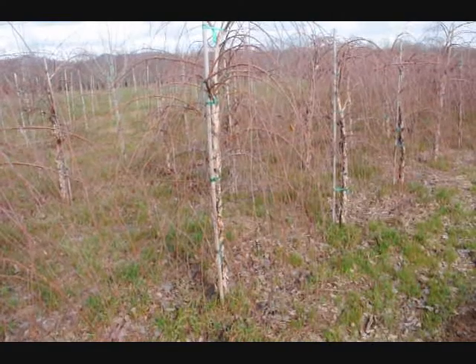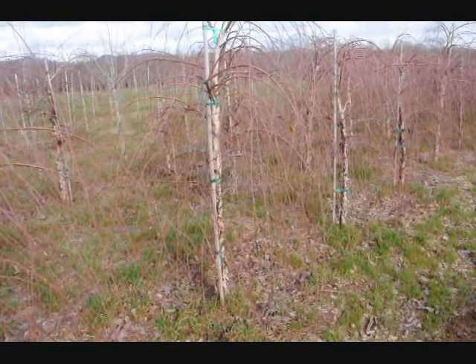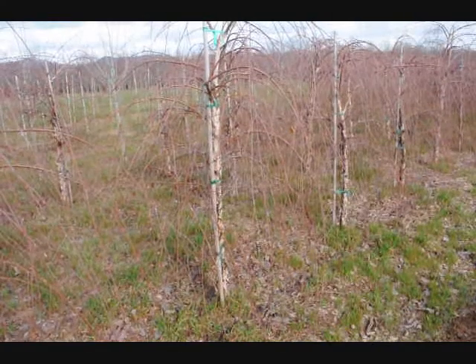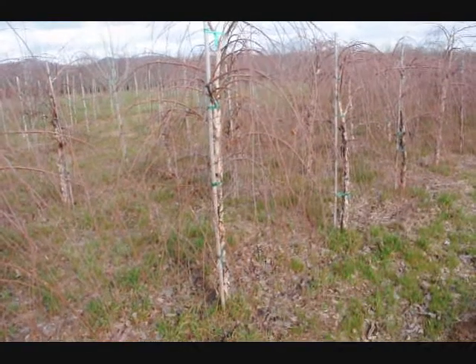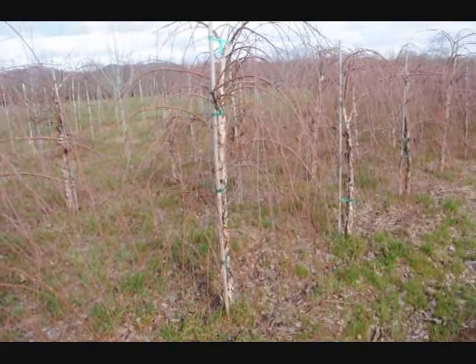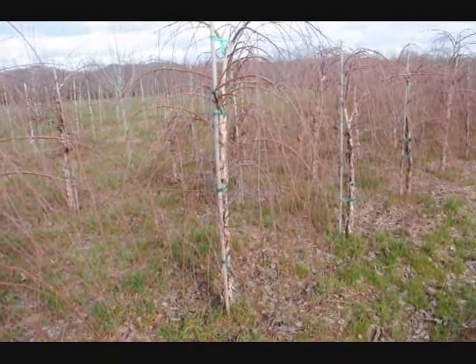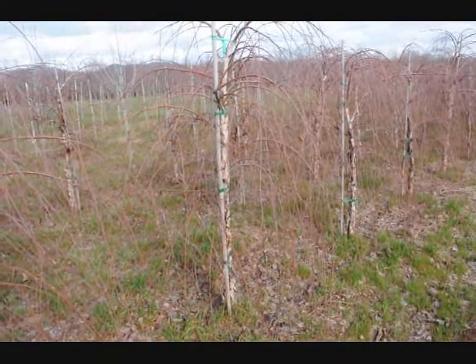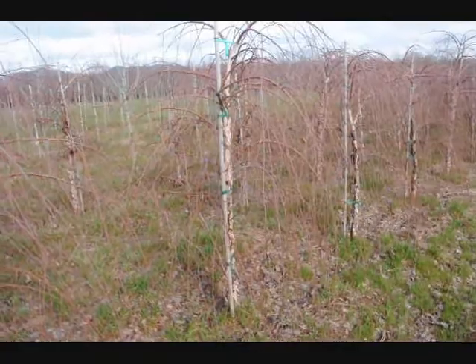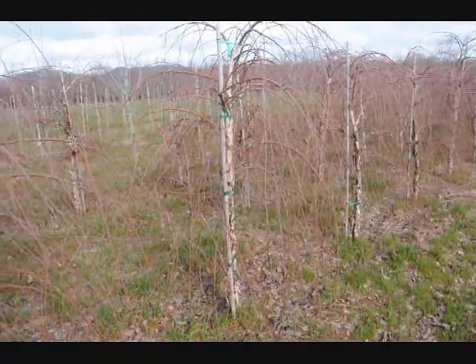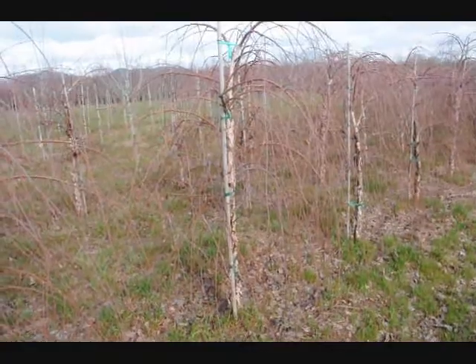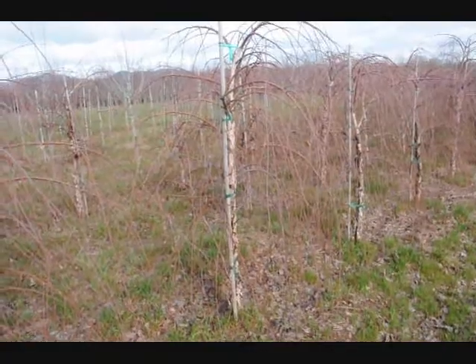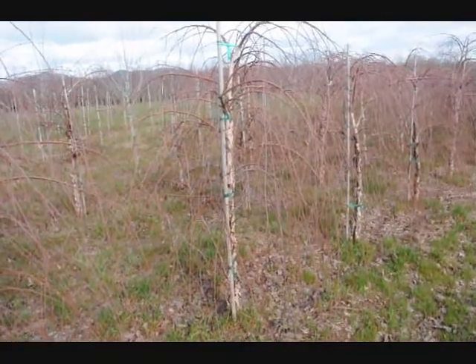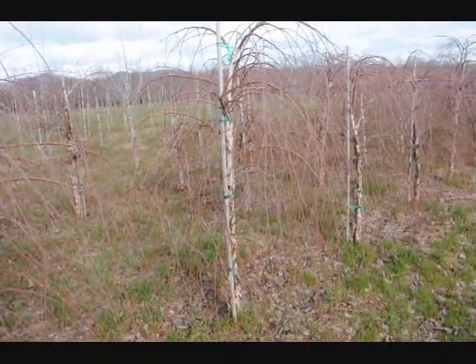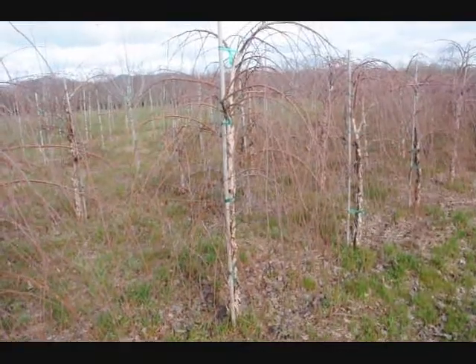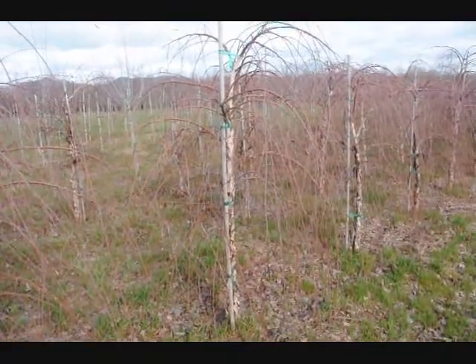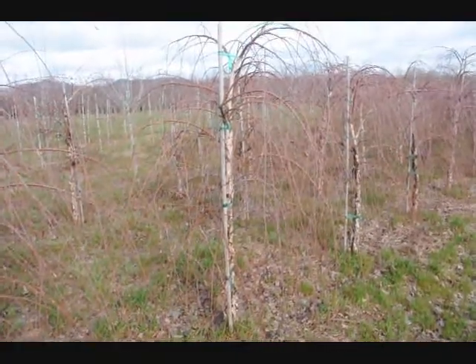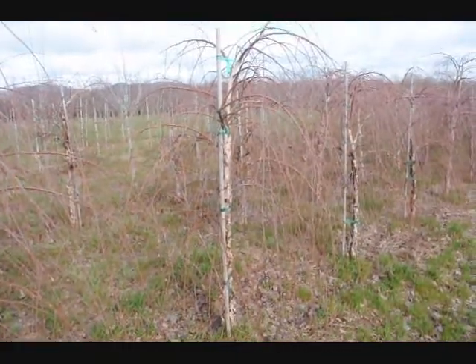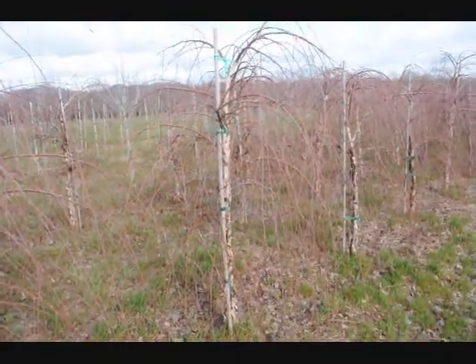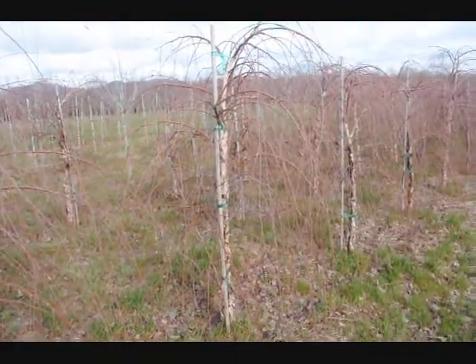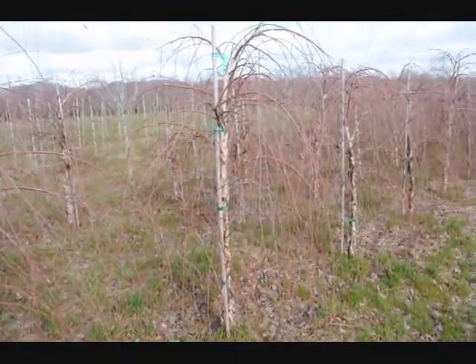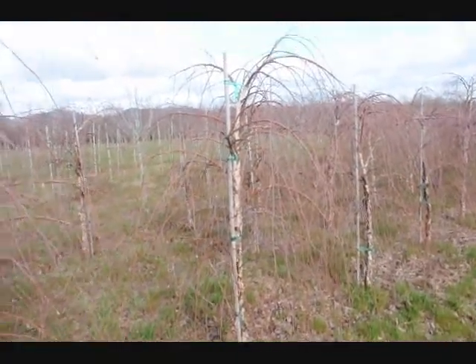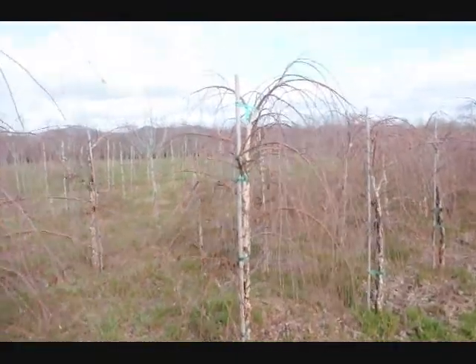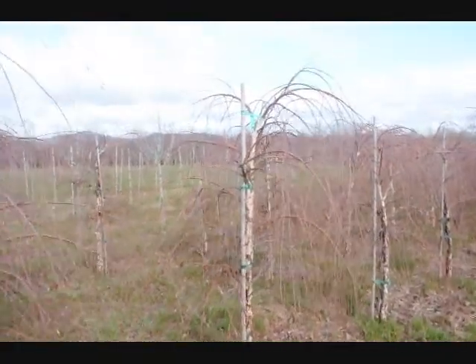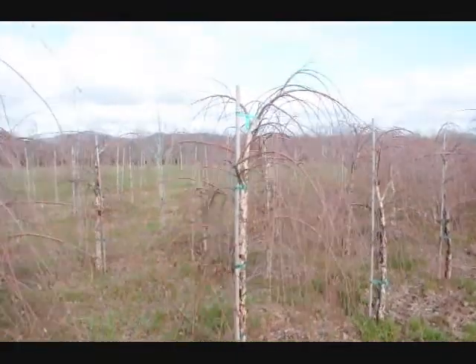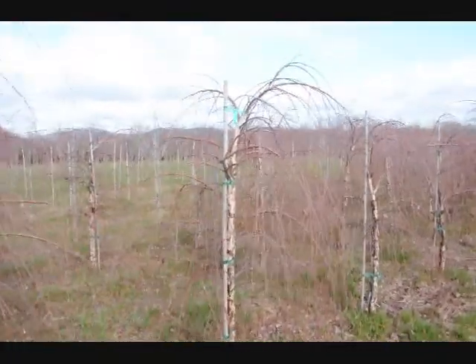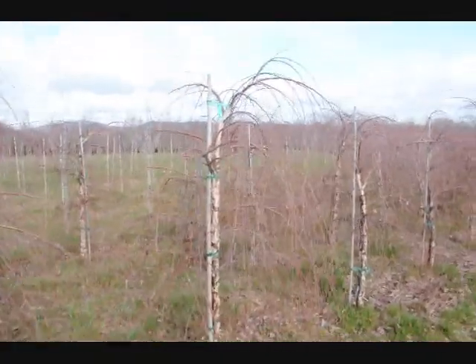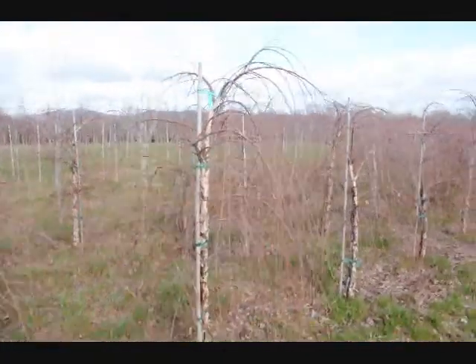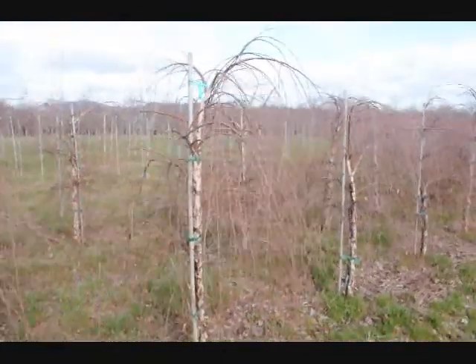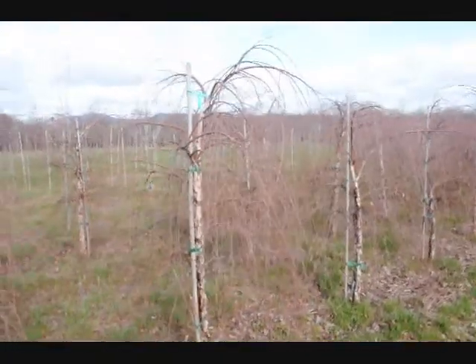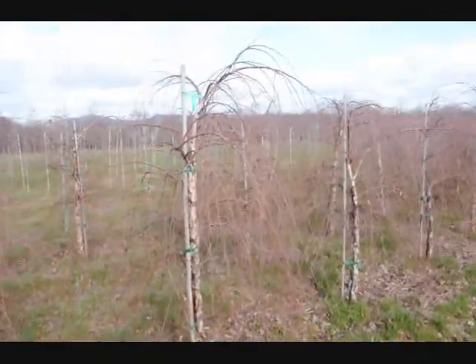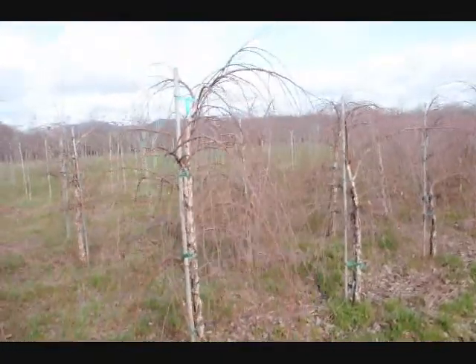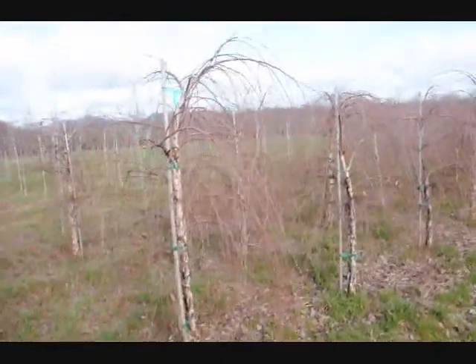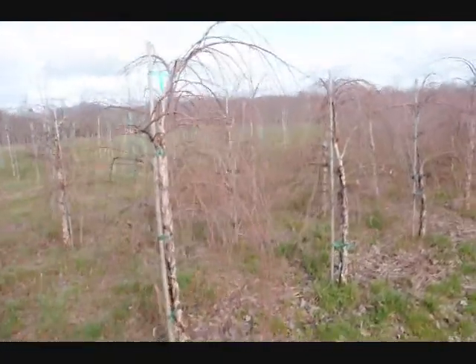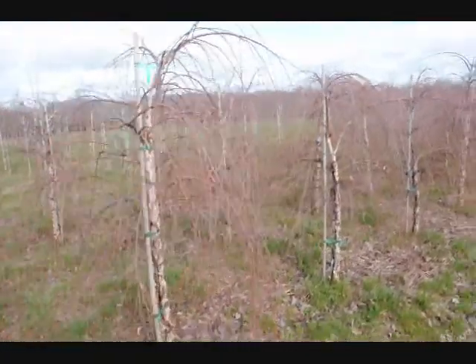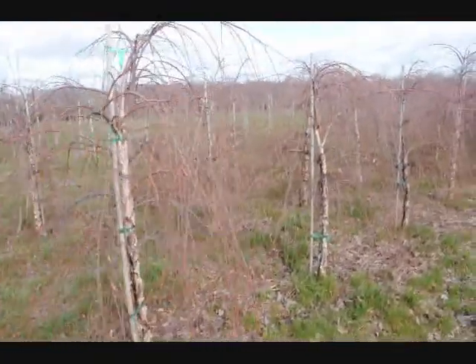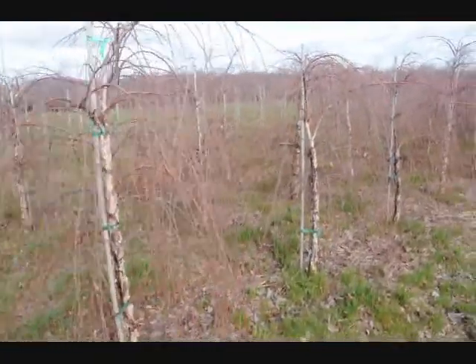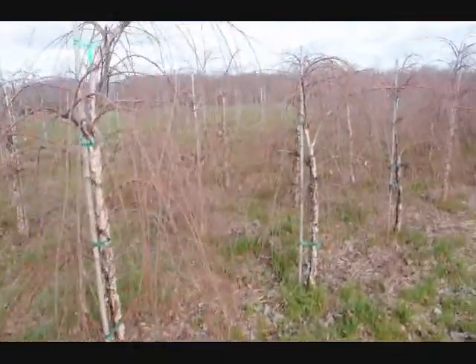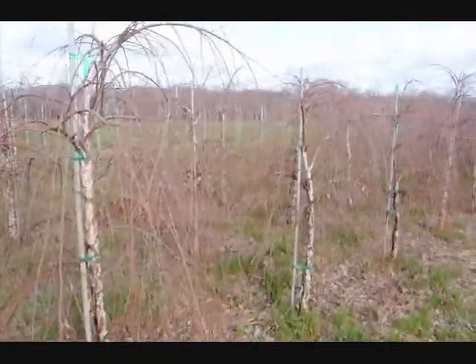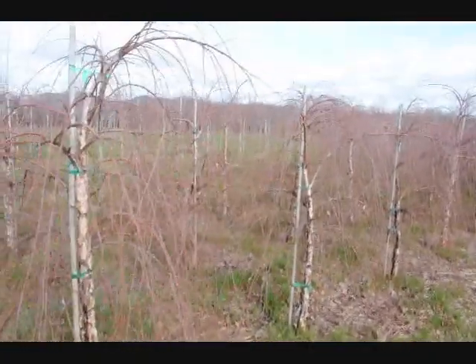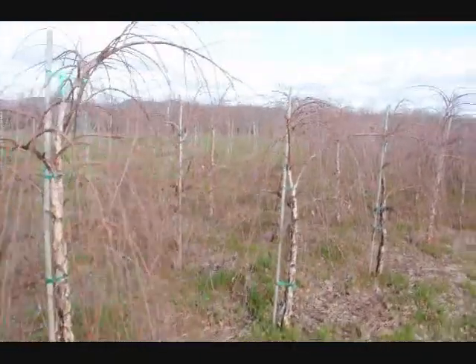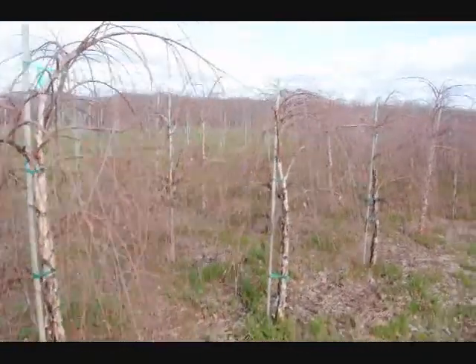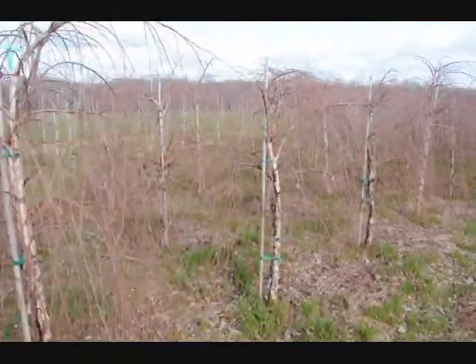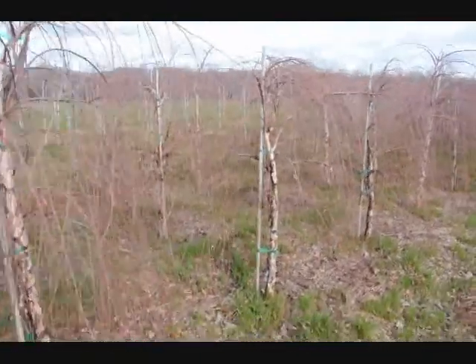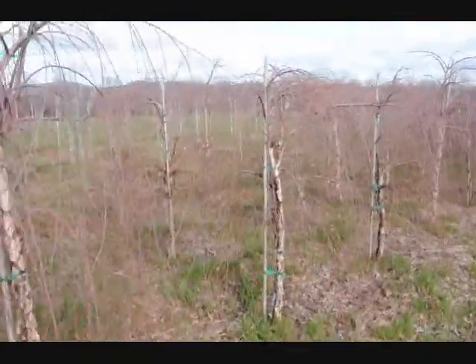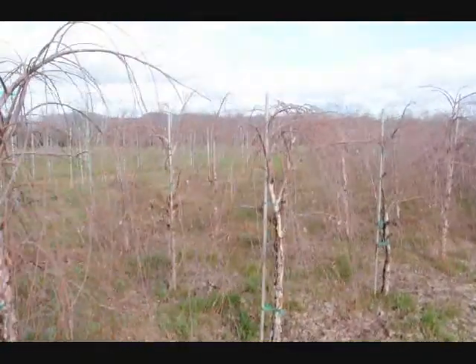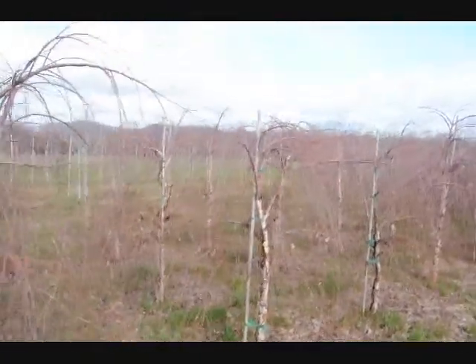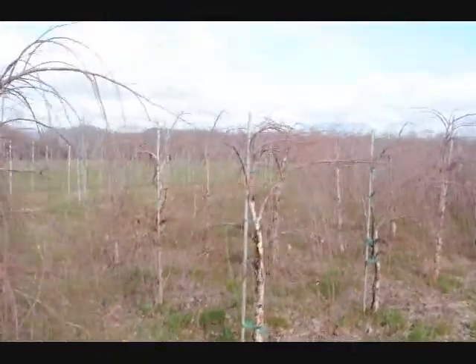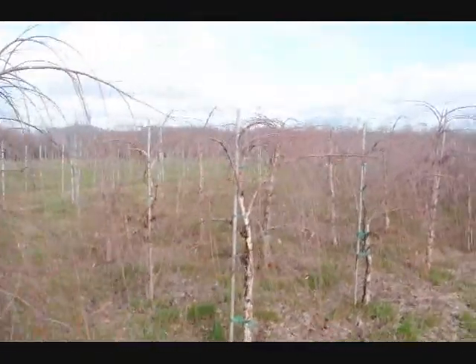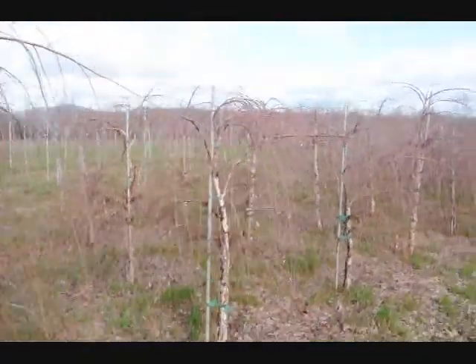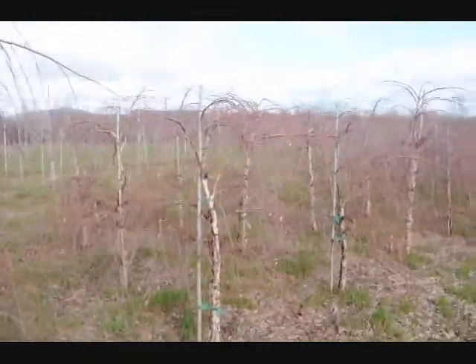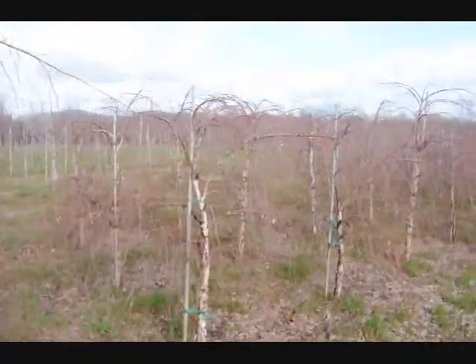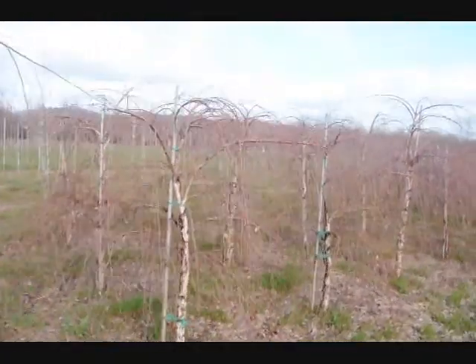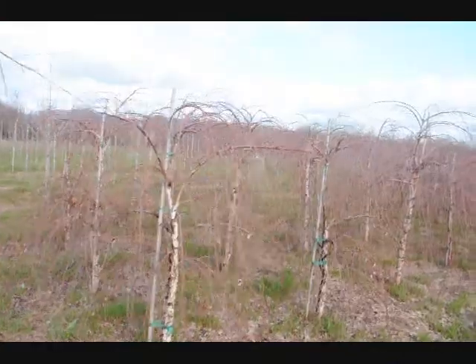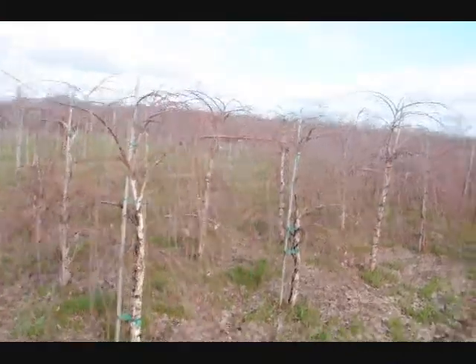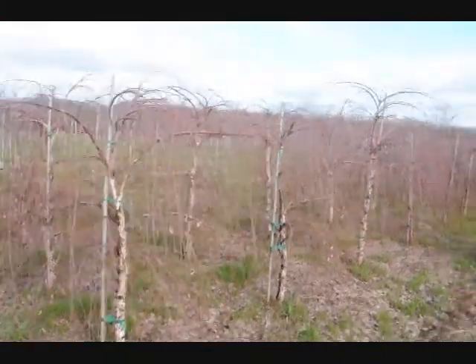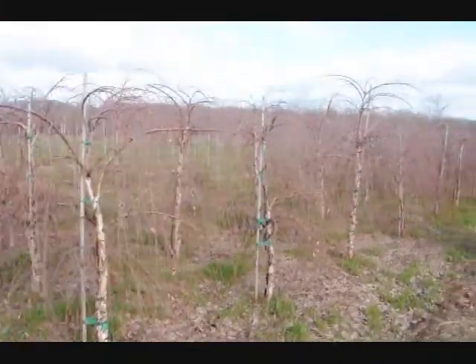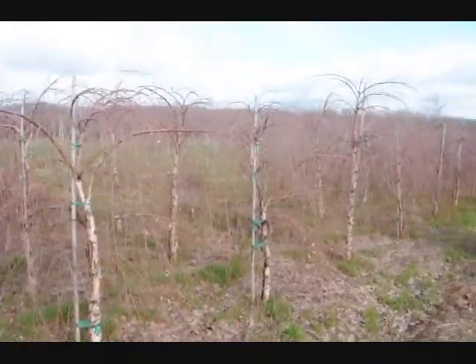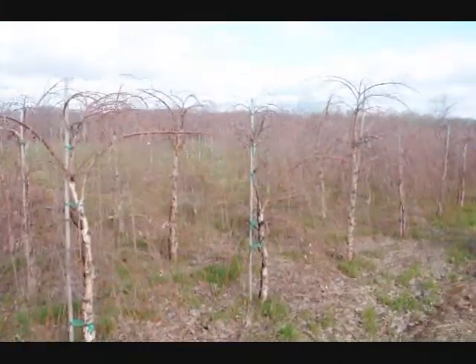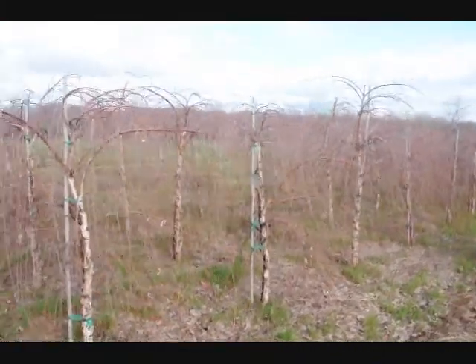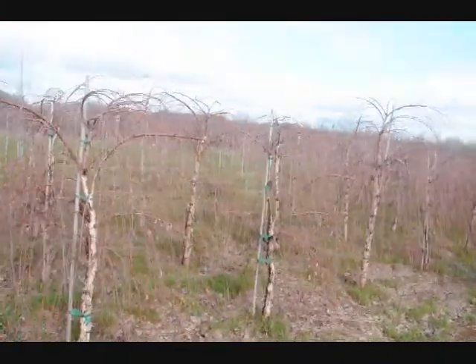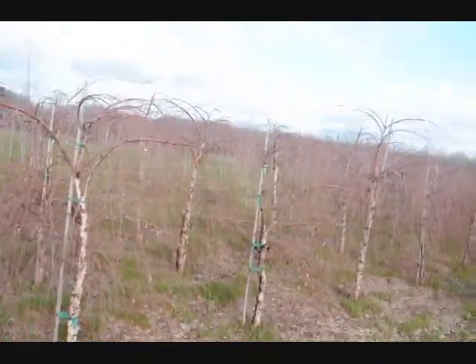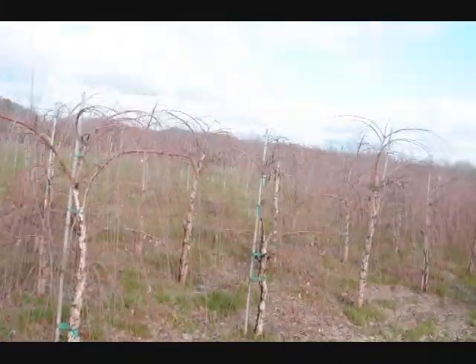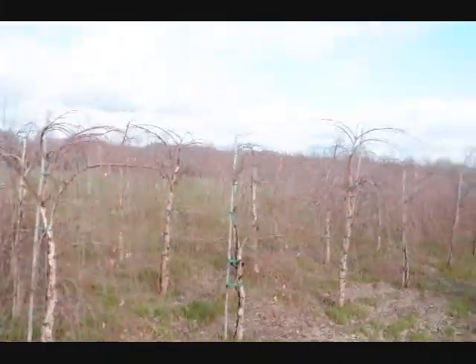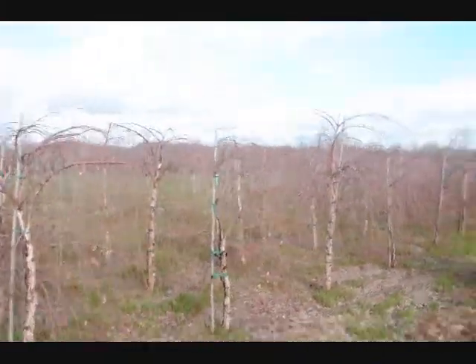These are a weeping river birch. Give us a call at 215-651-8329. Thank you.